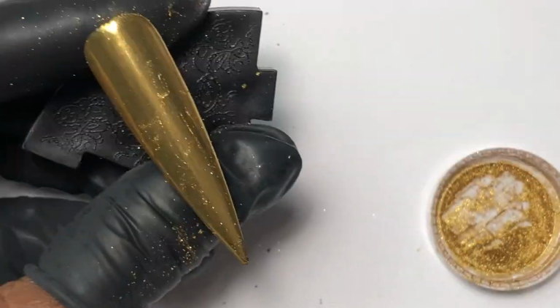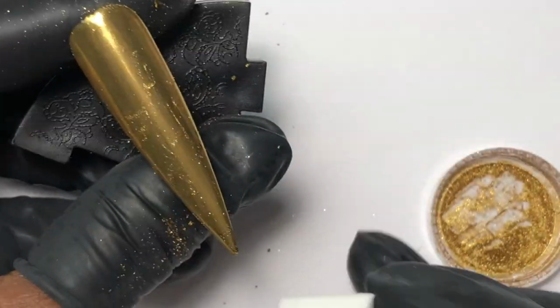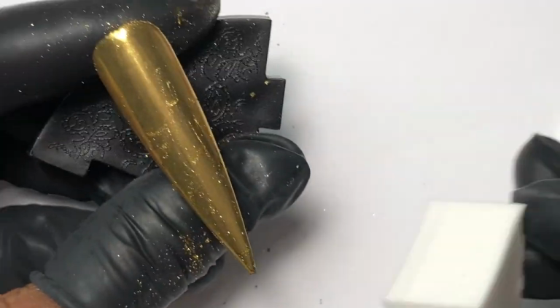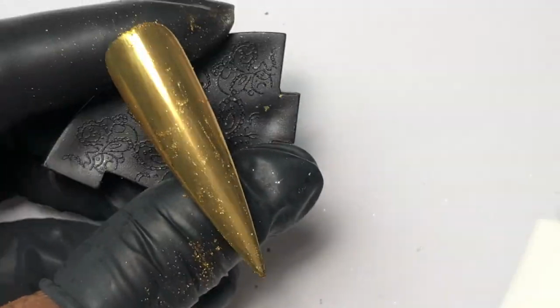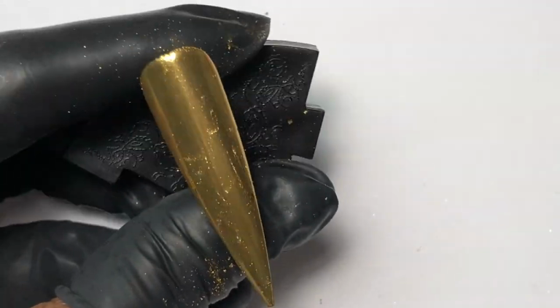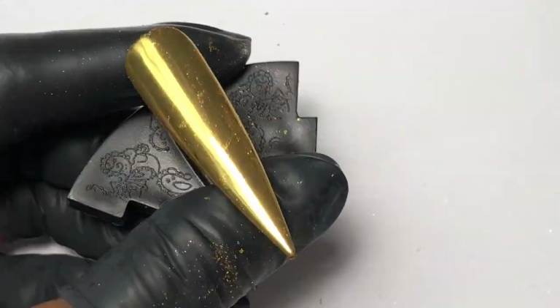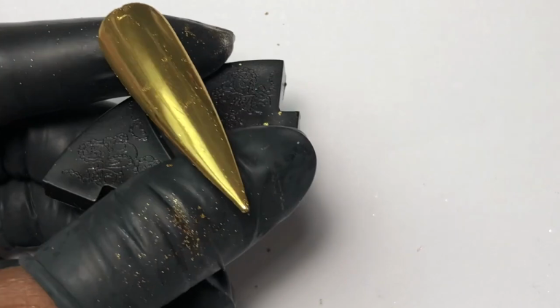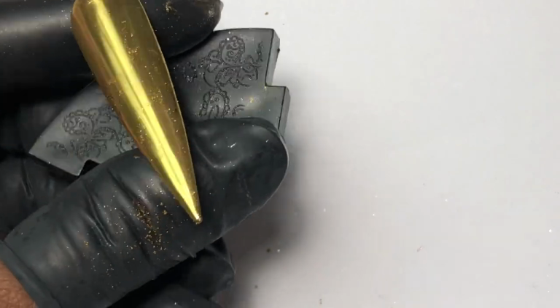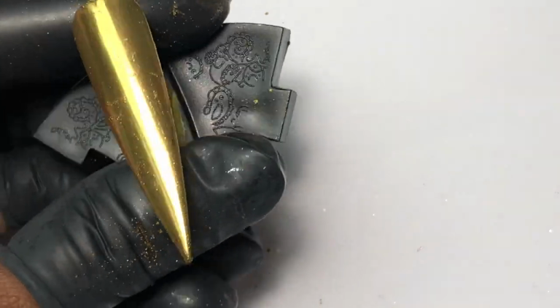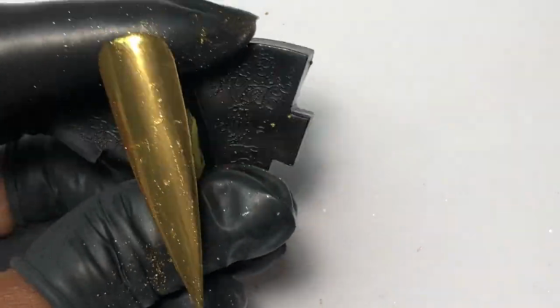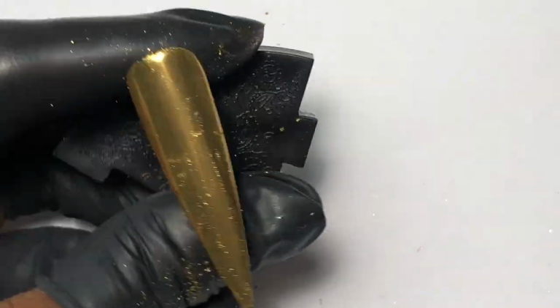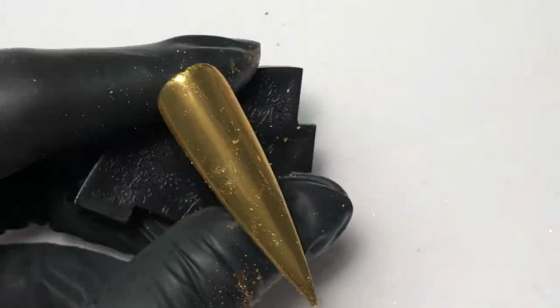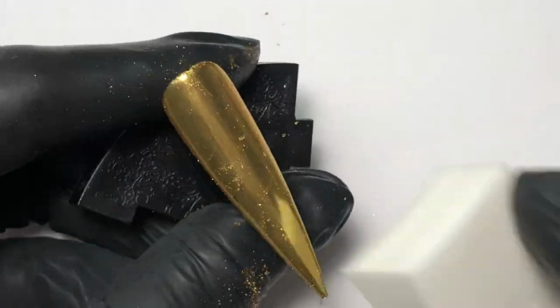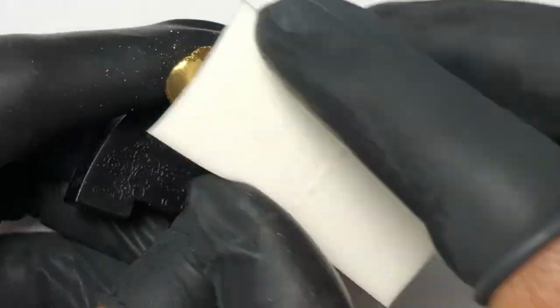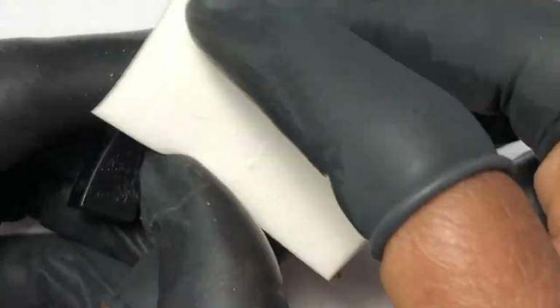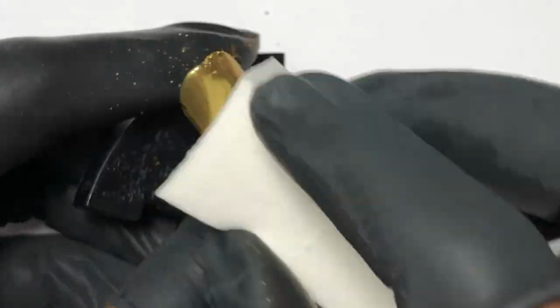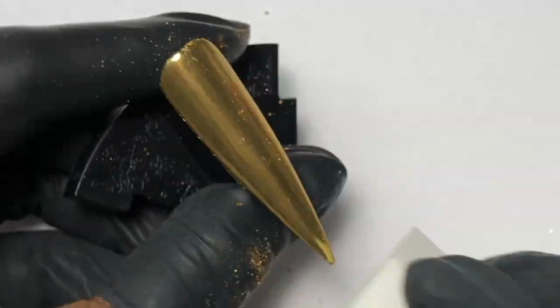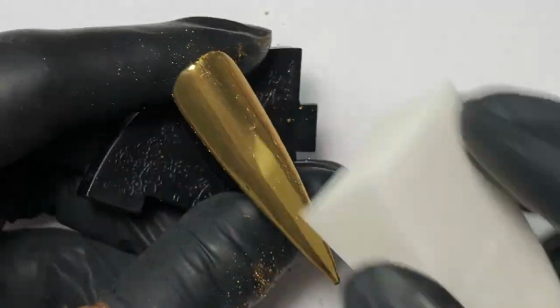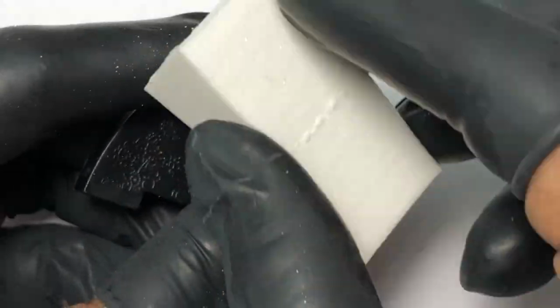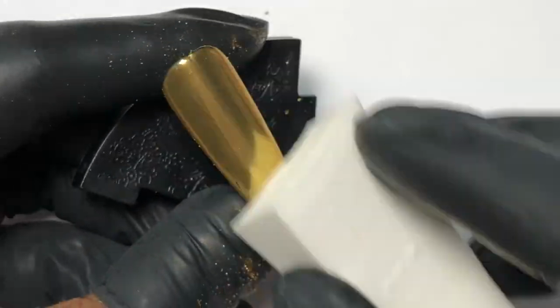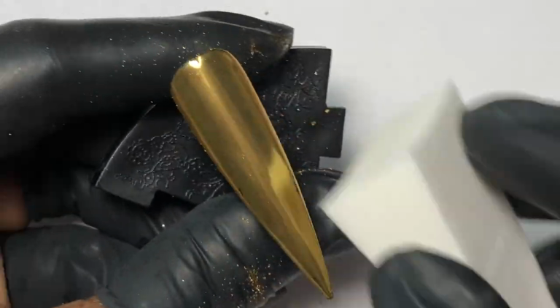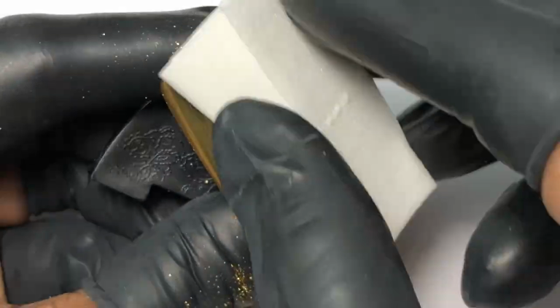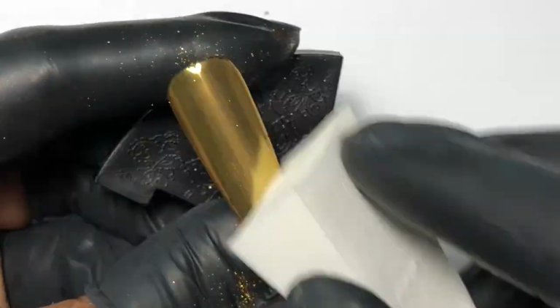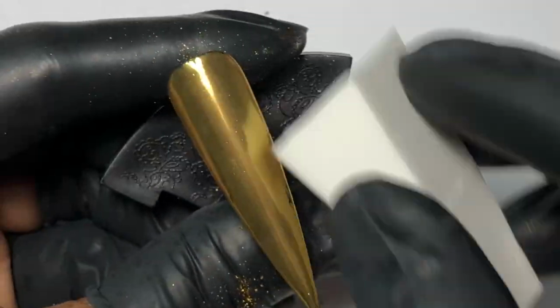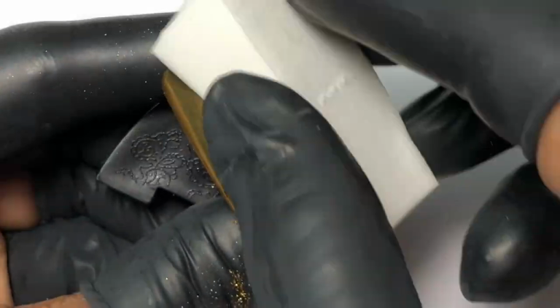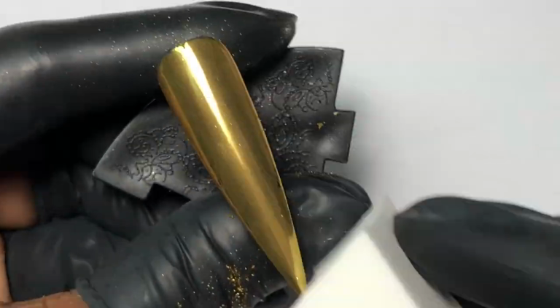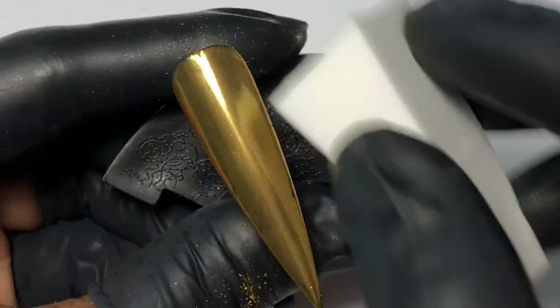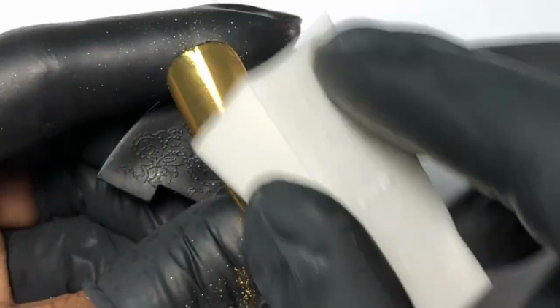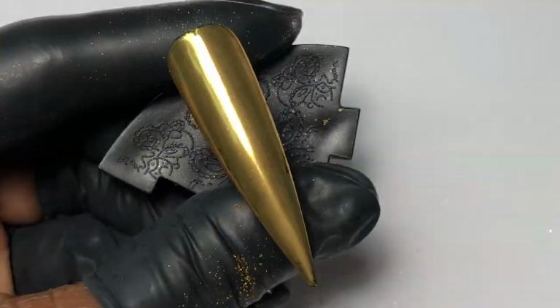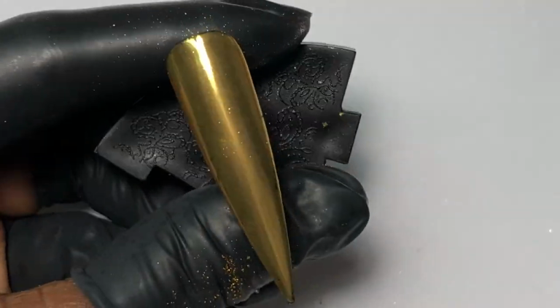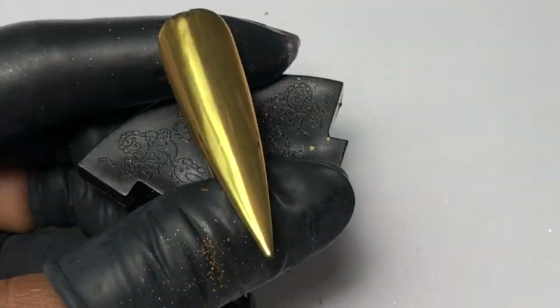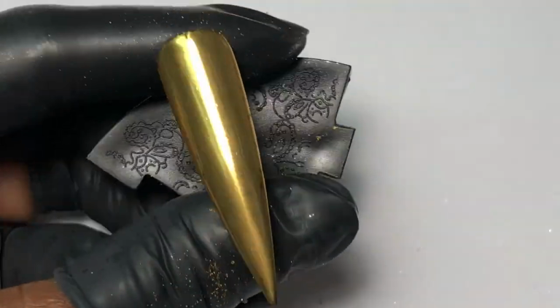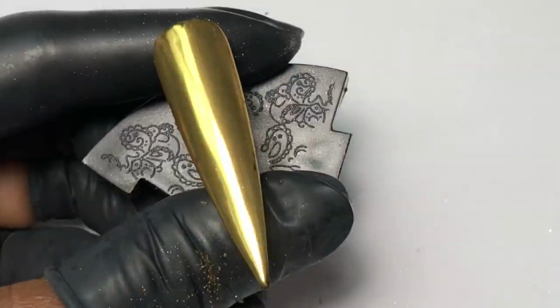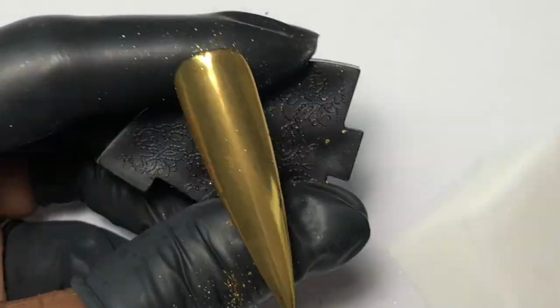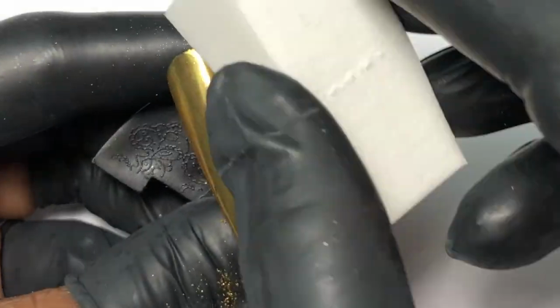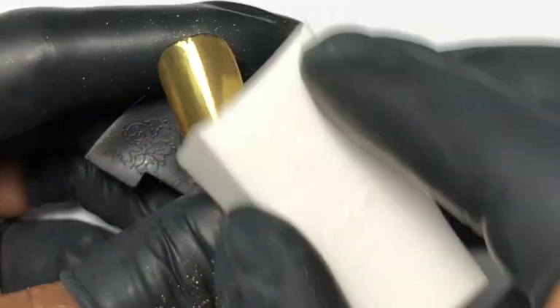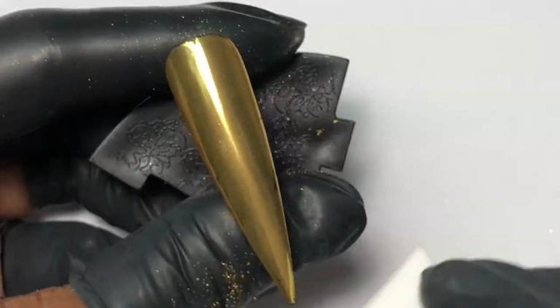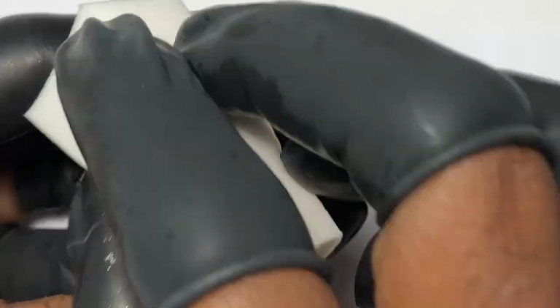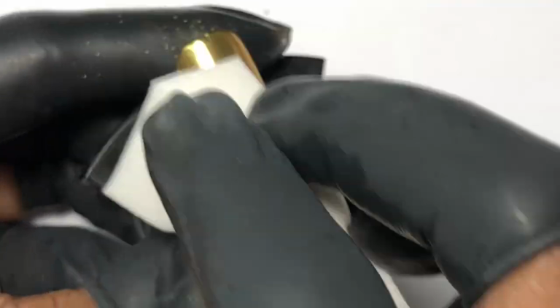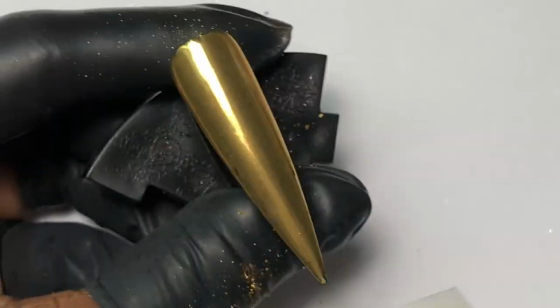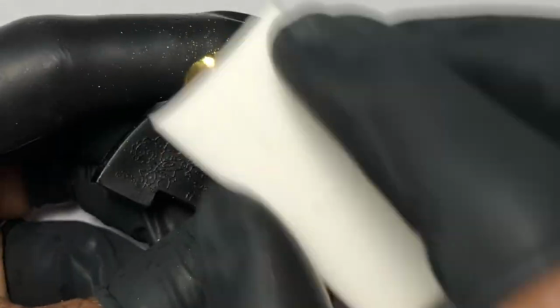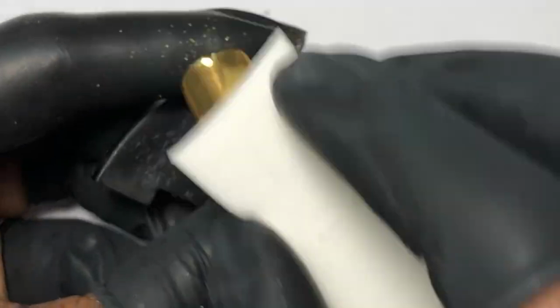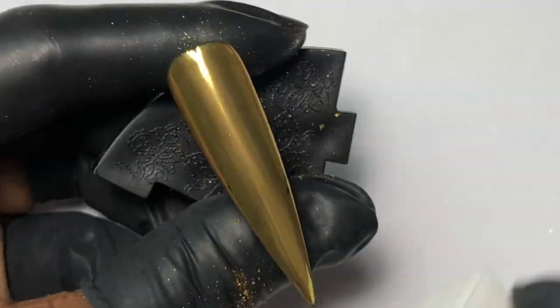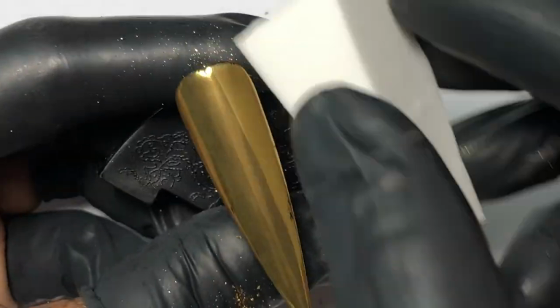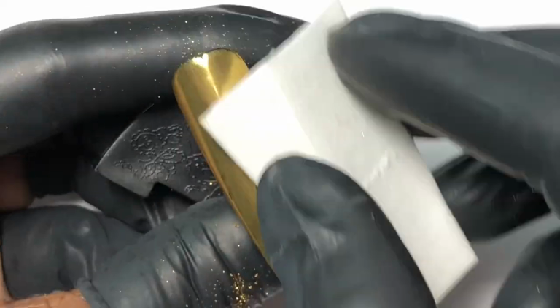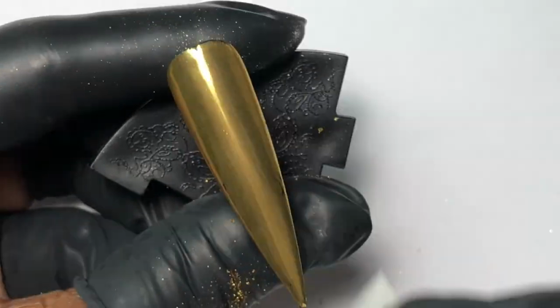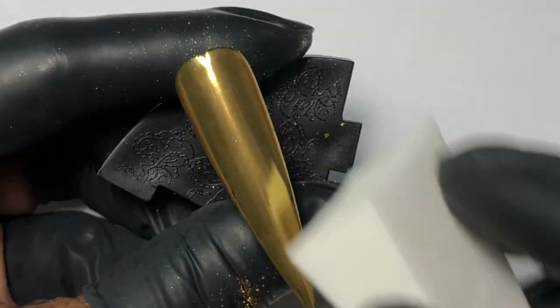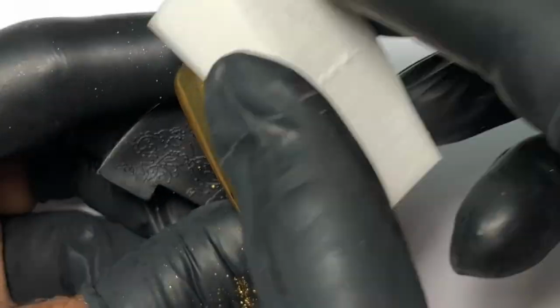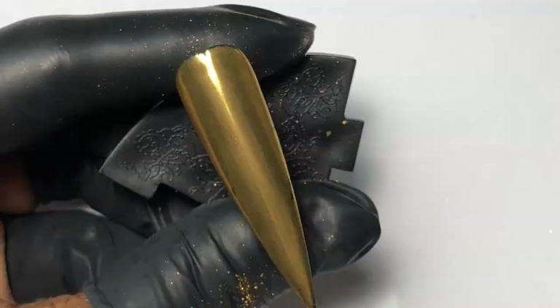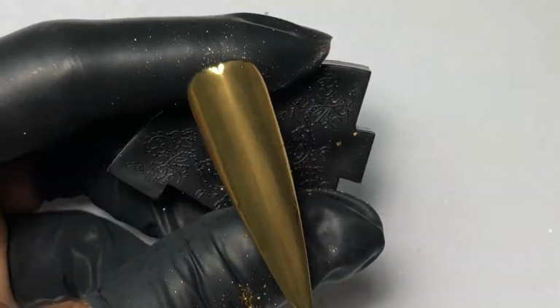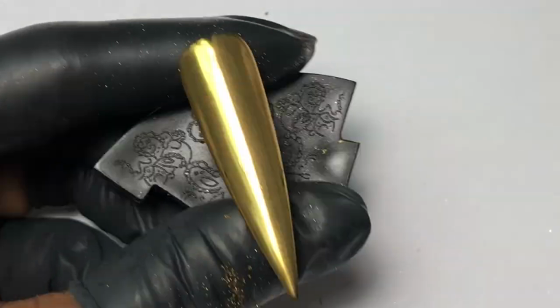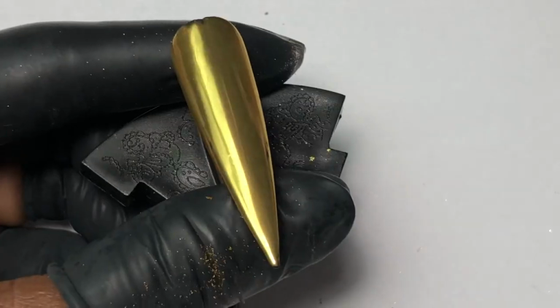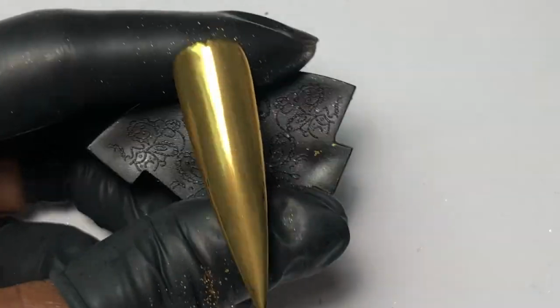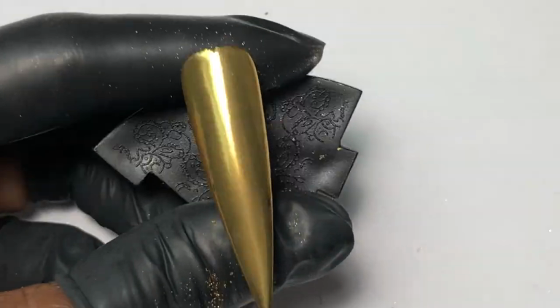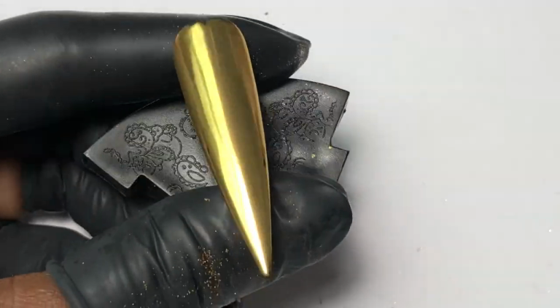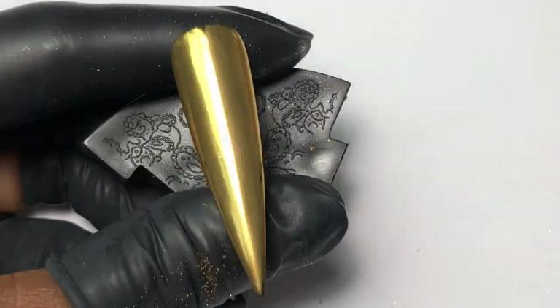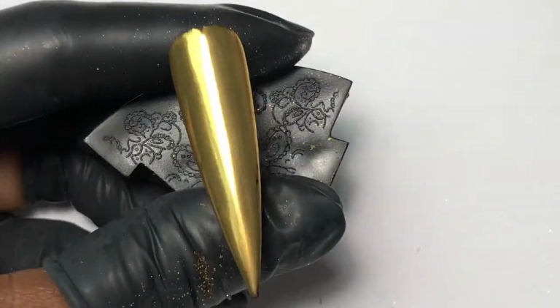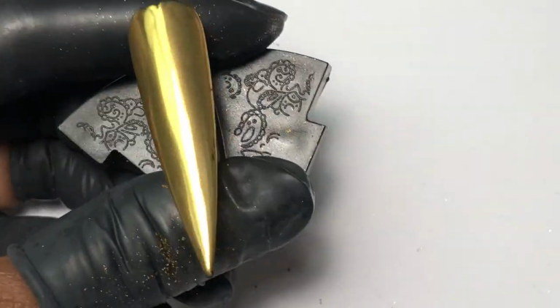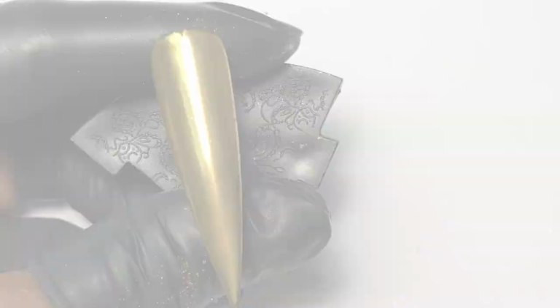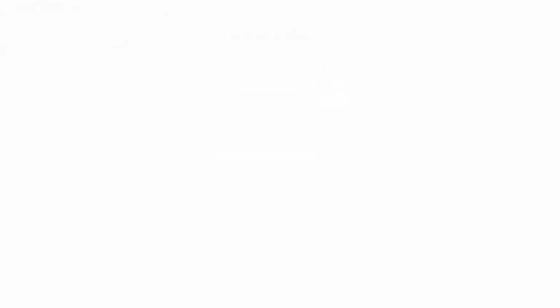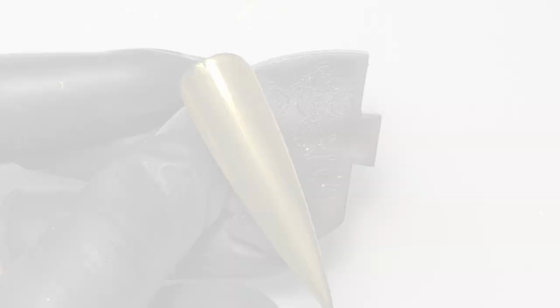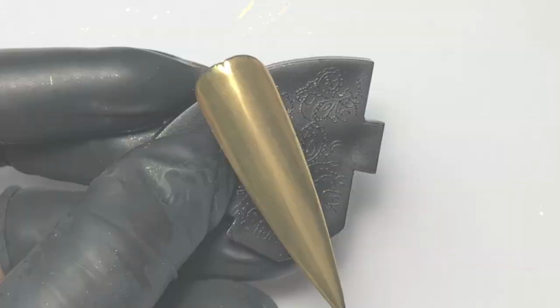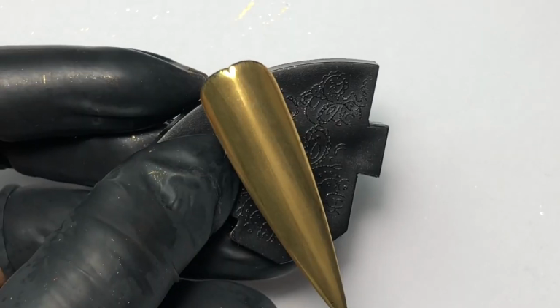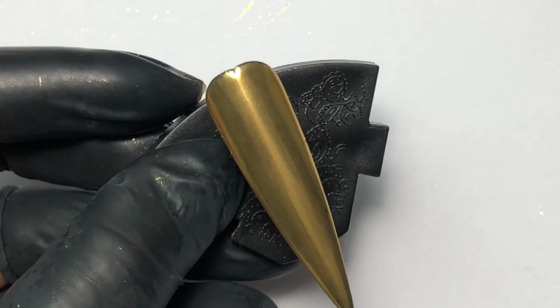Again, you want to remove all of the dust because it flies up in the air and drops back on when you apply your top coat.